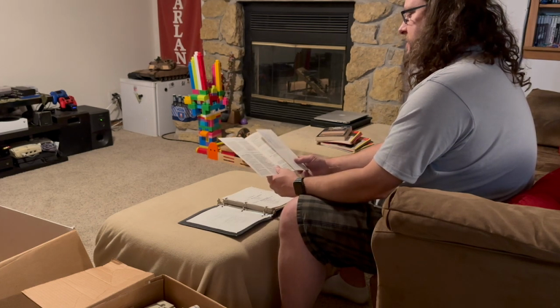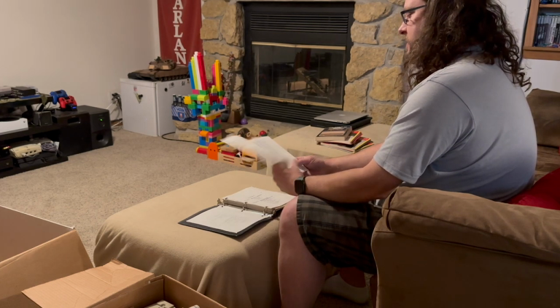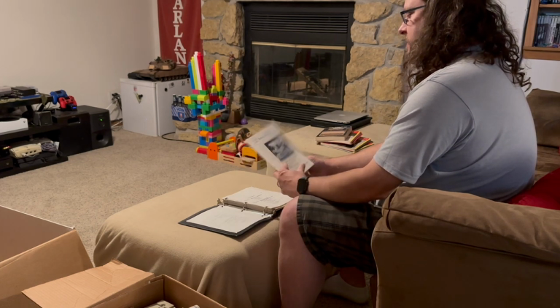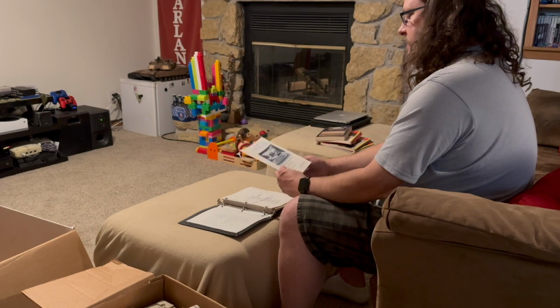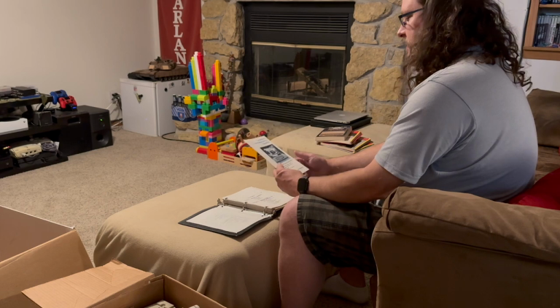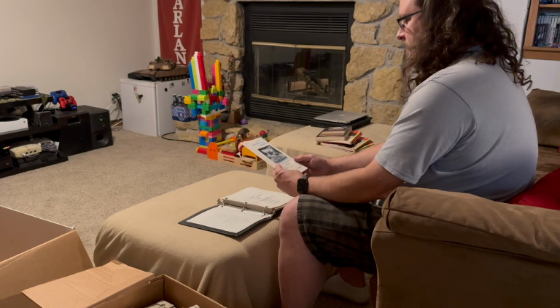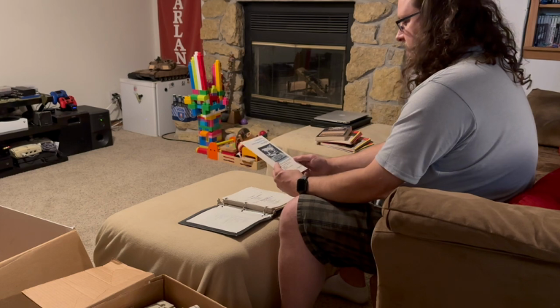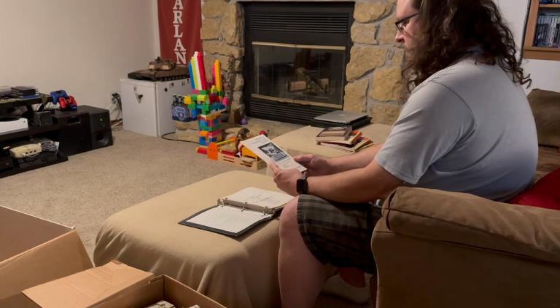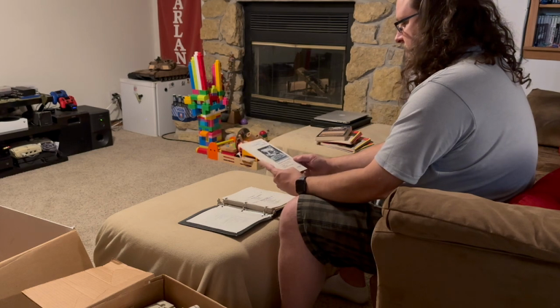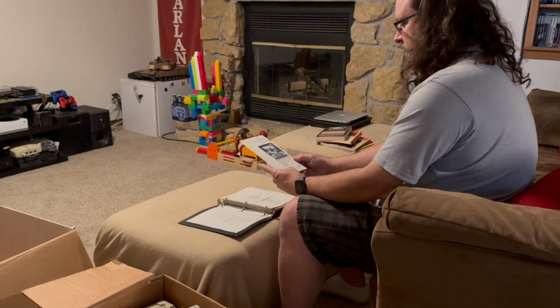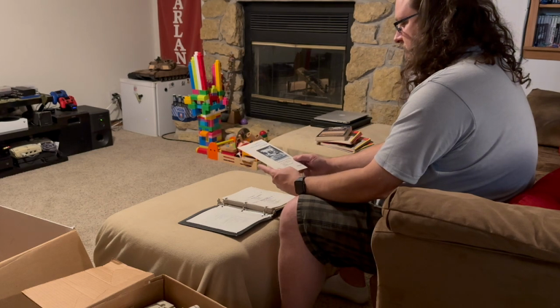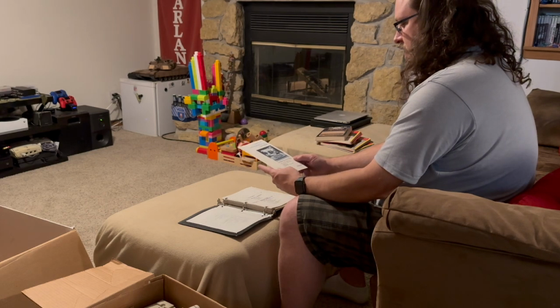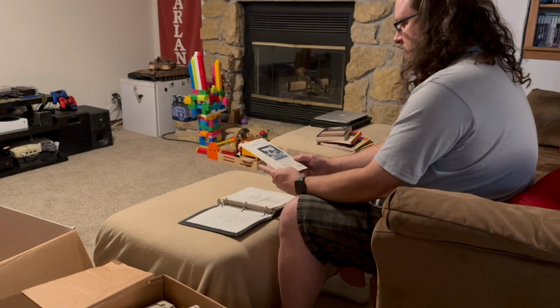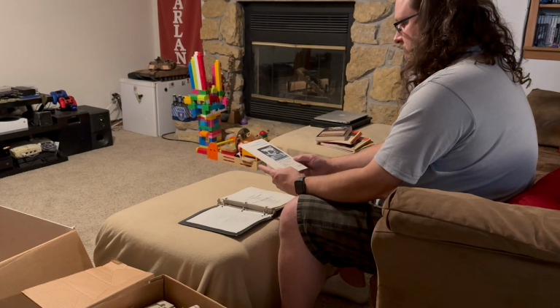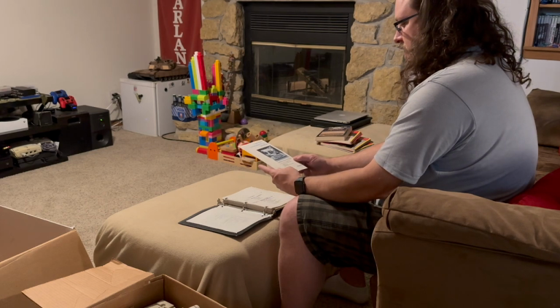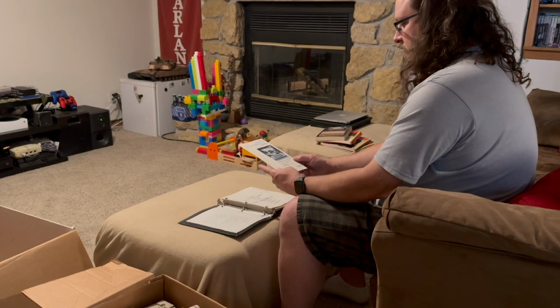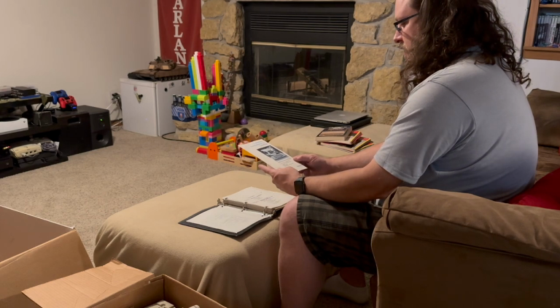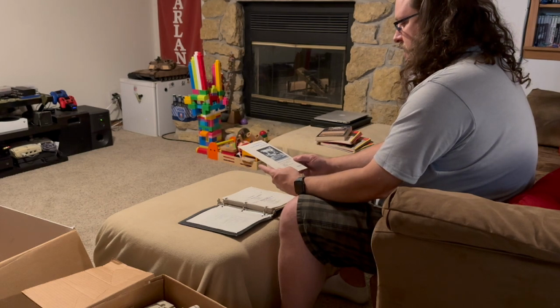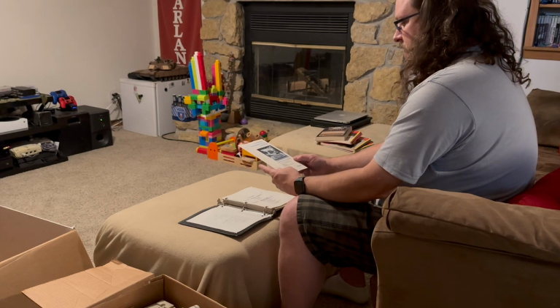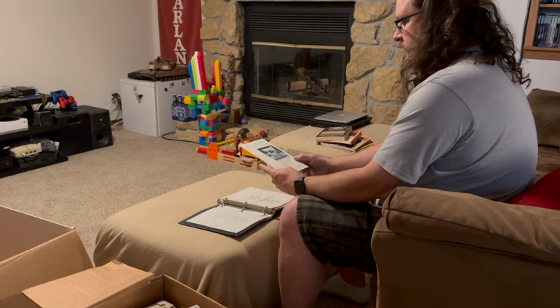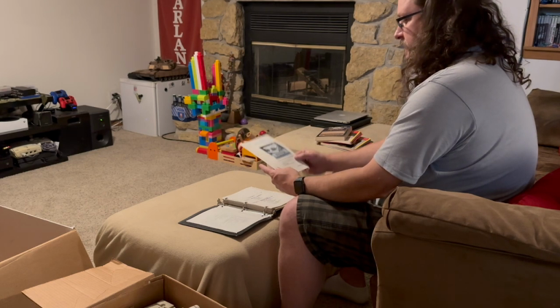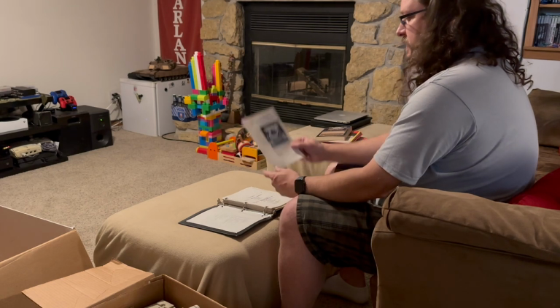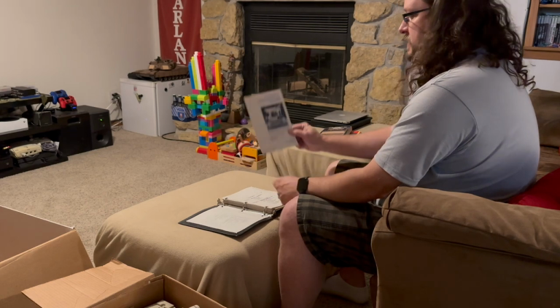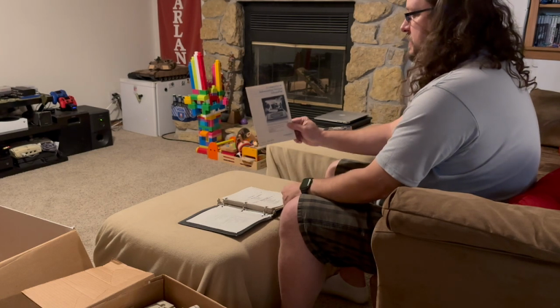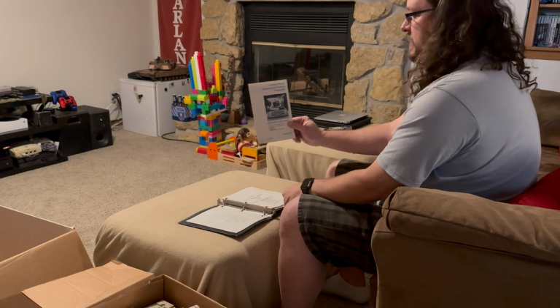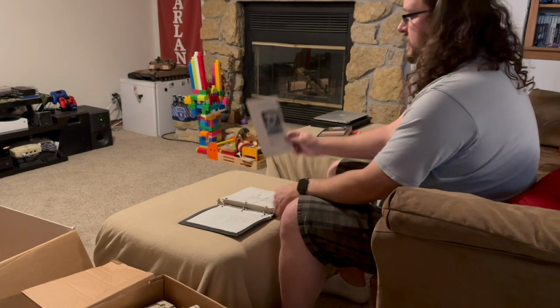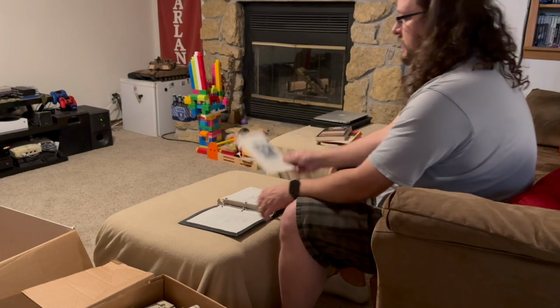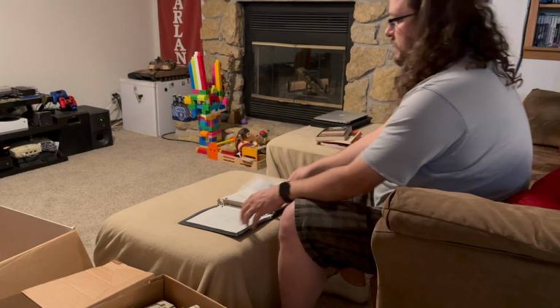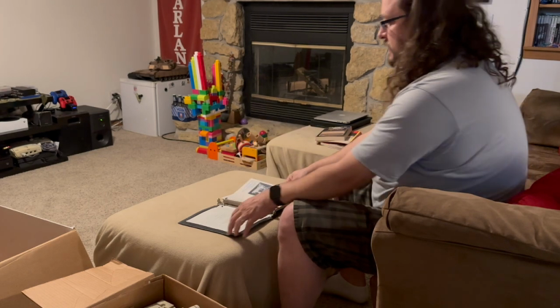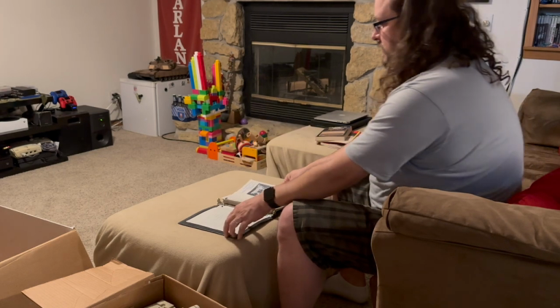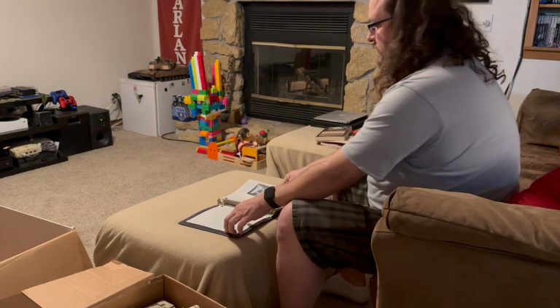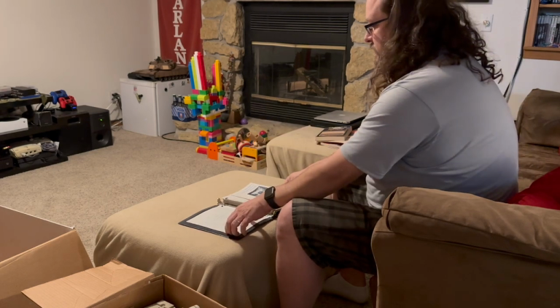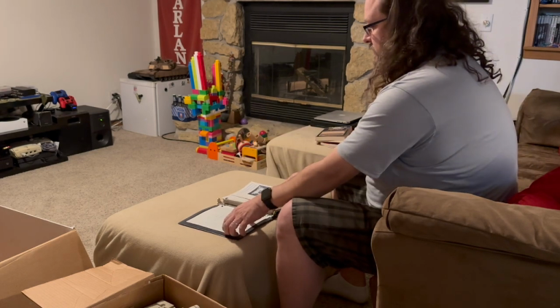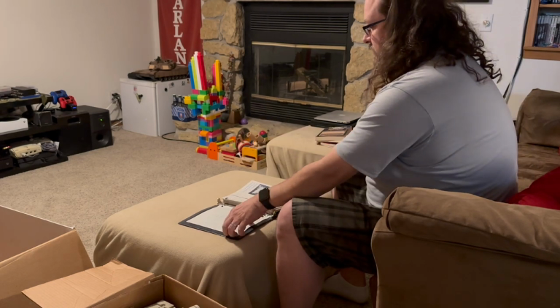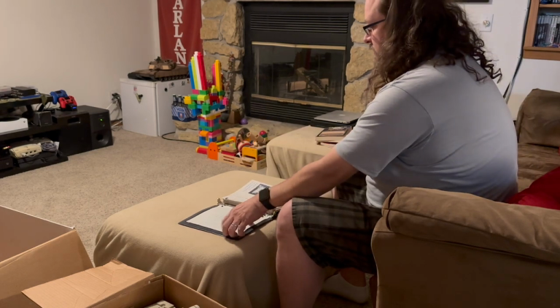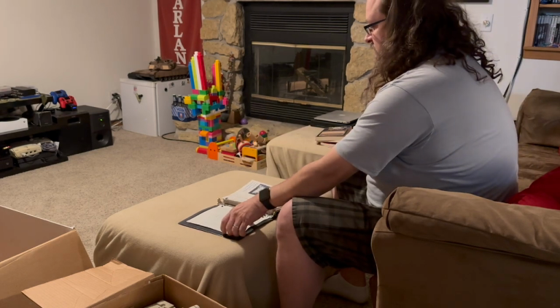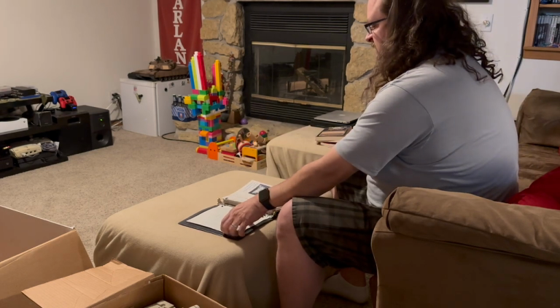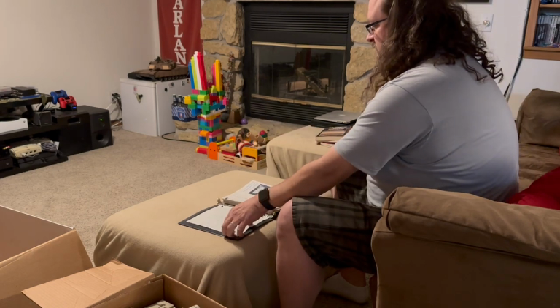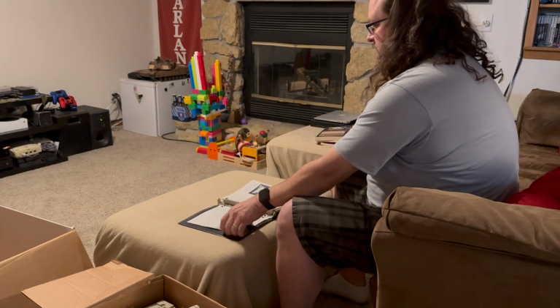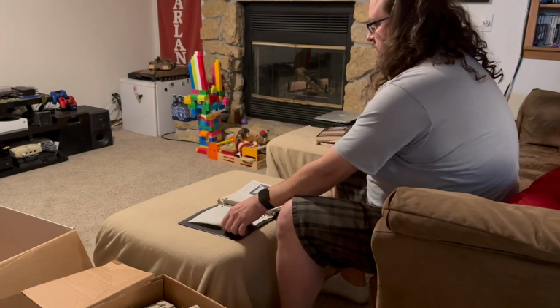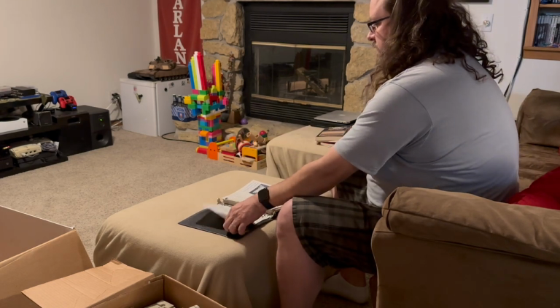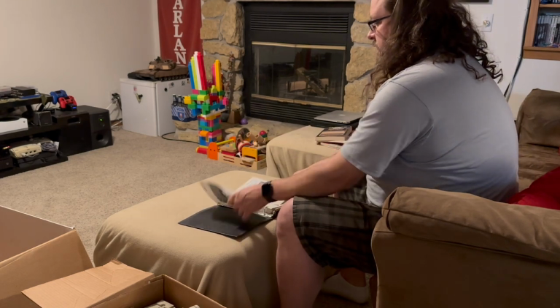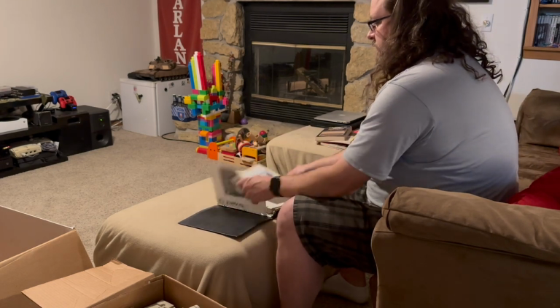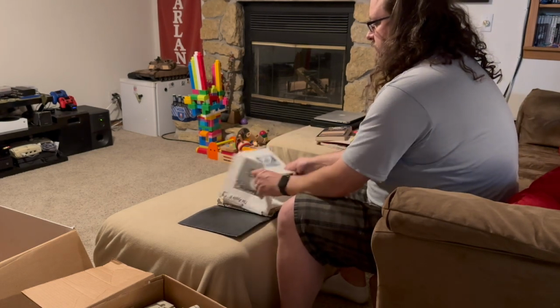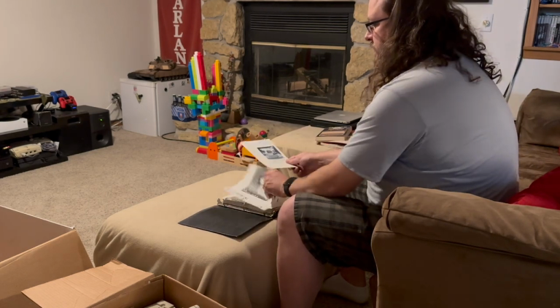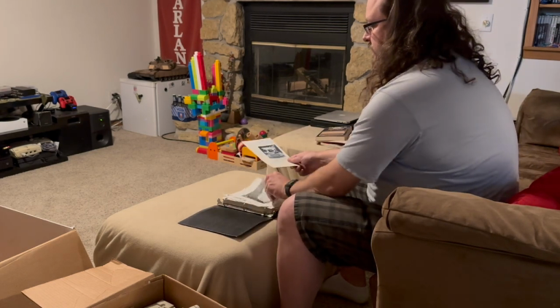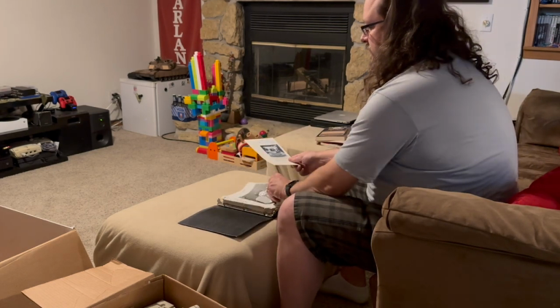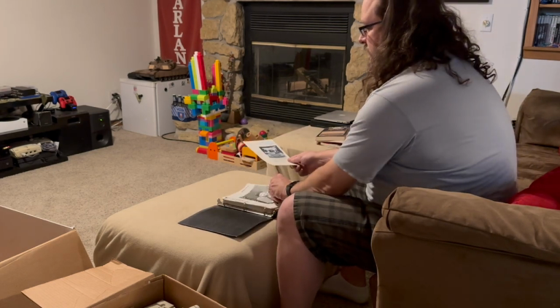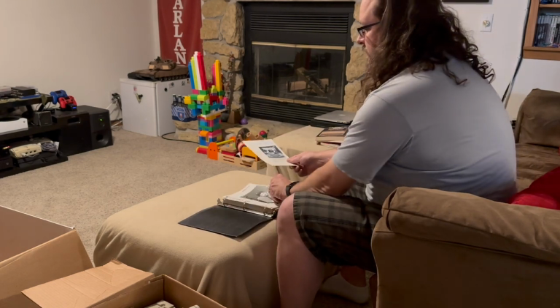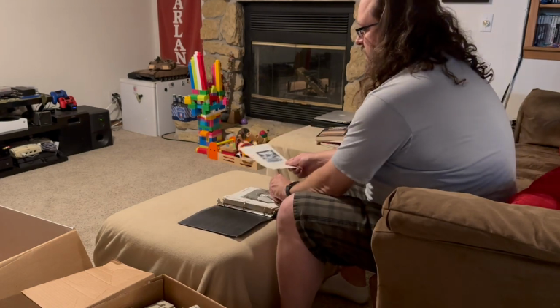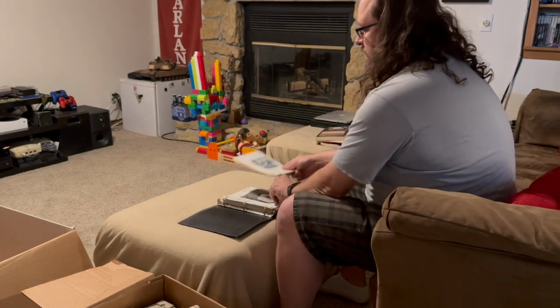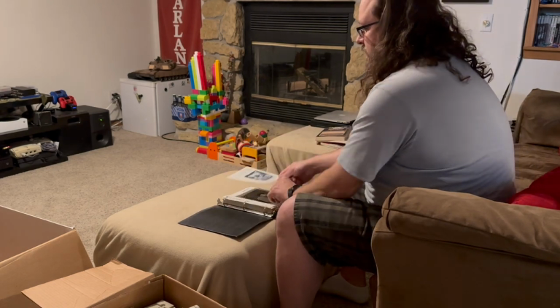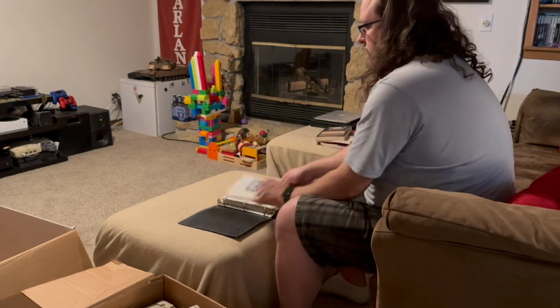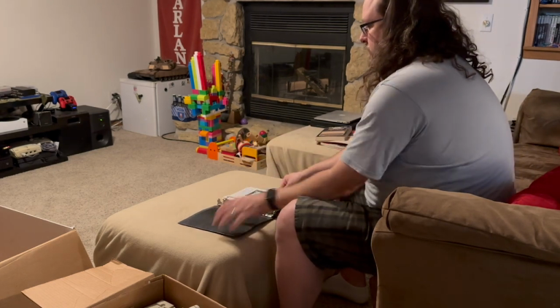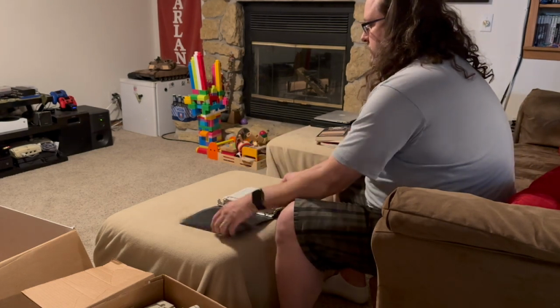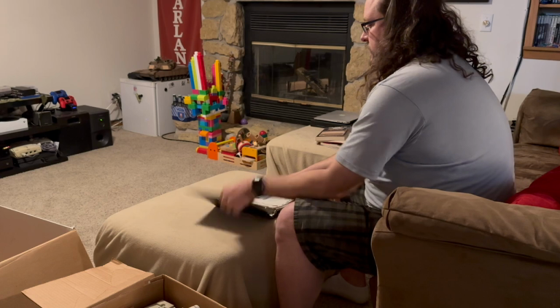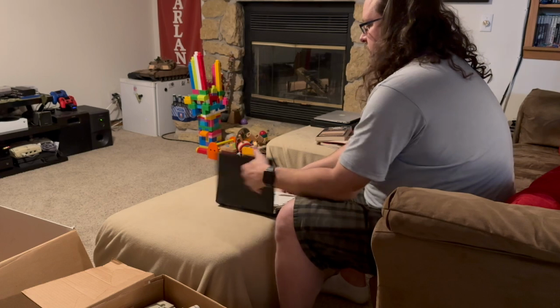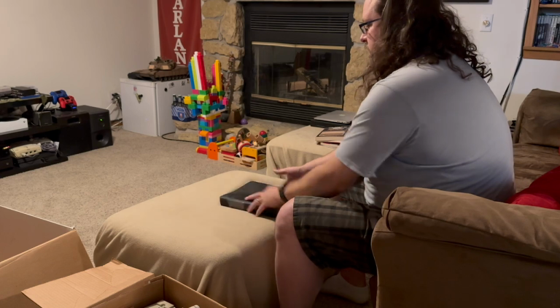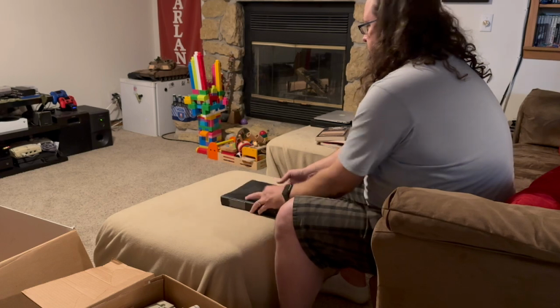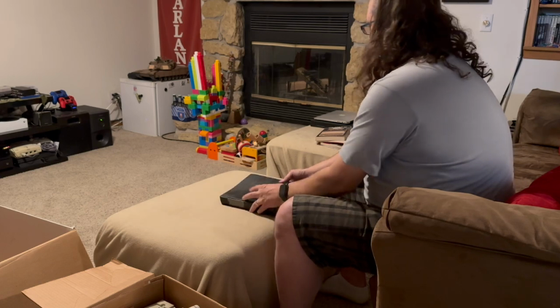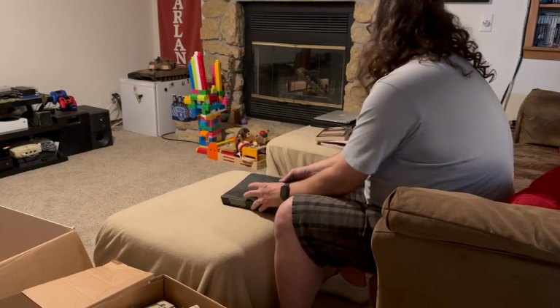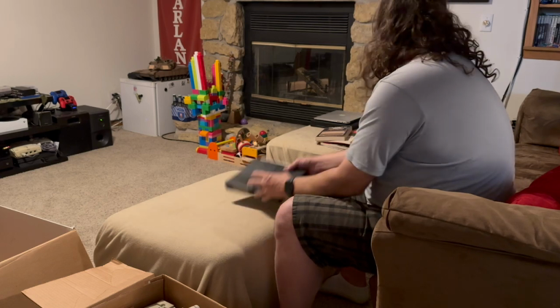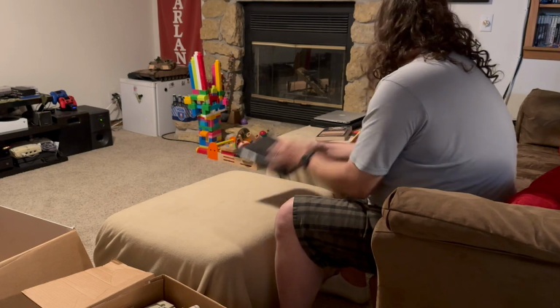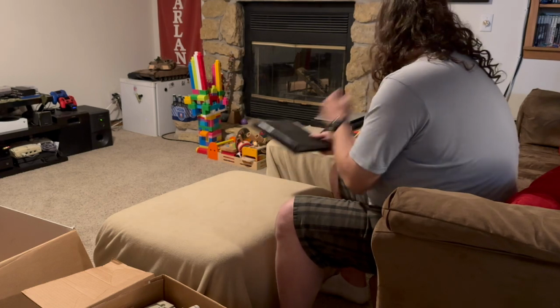Anyway, this is from March 1st, 1985. We'll just leave this here.